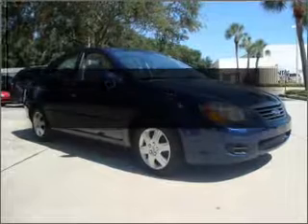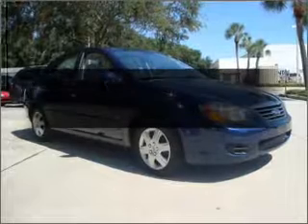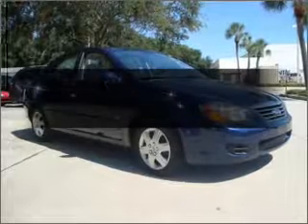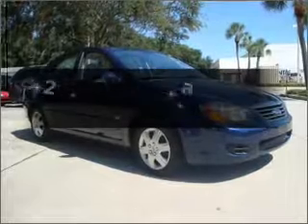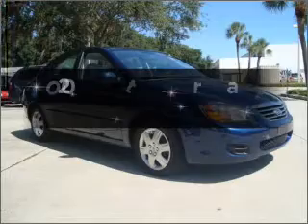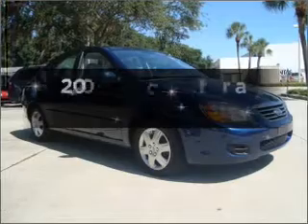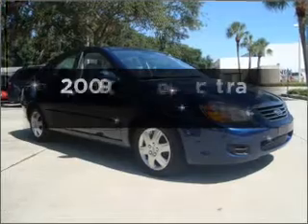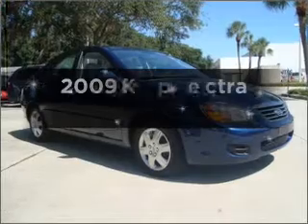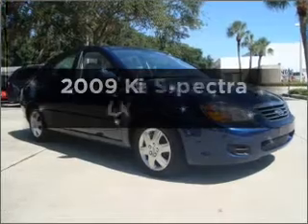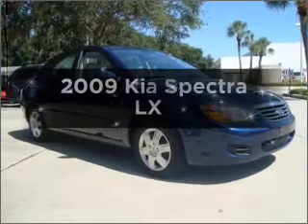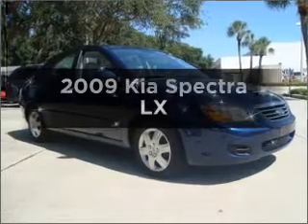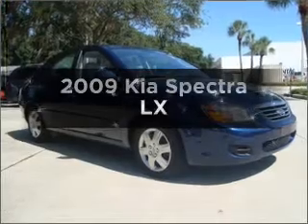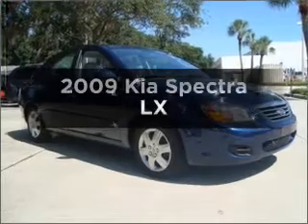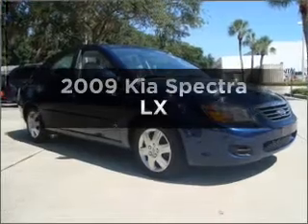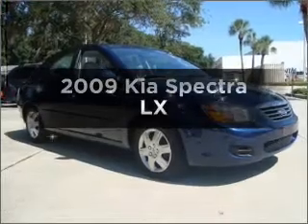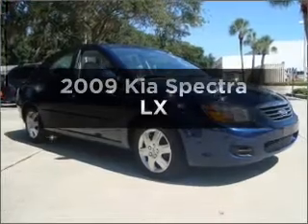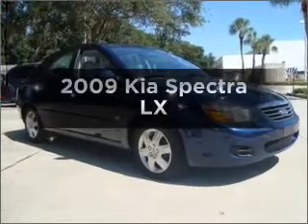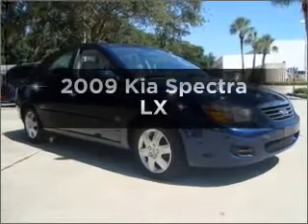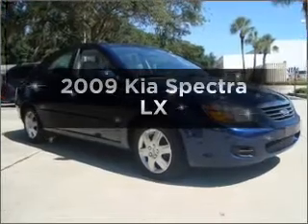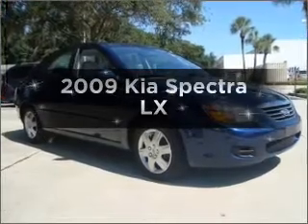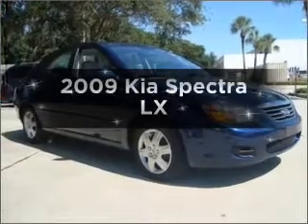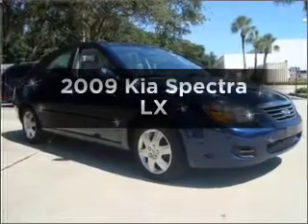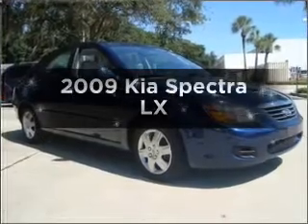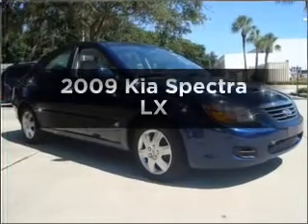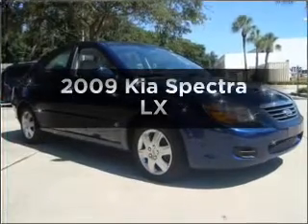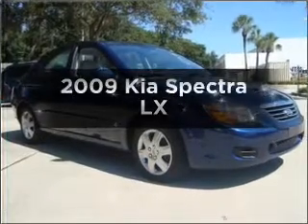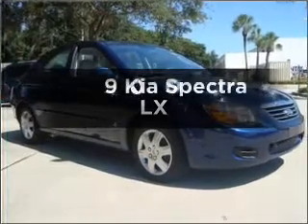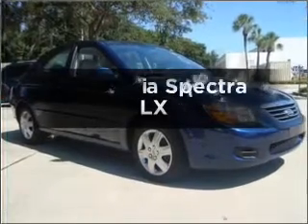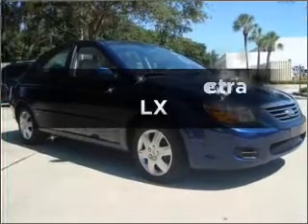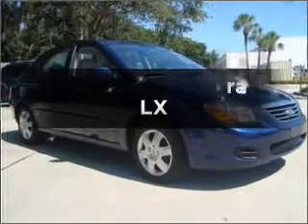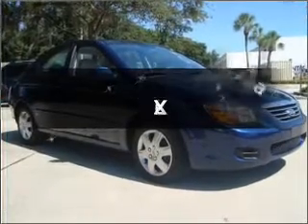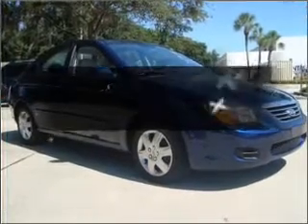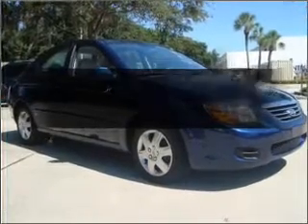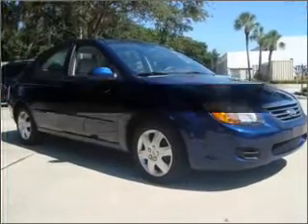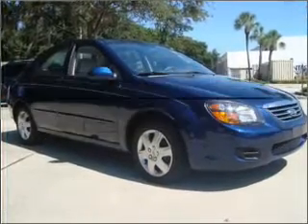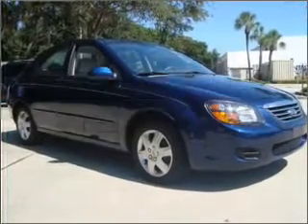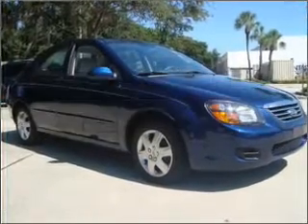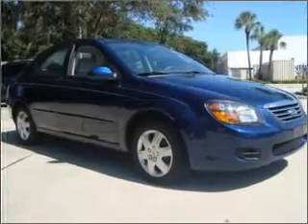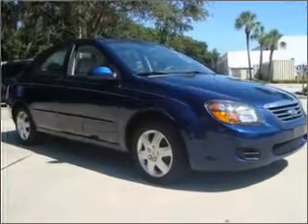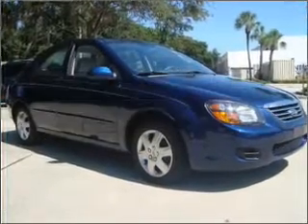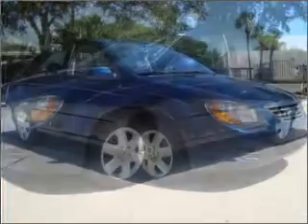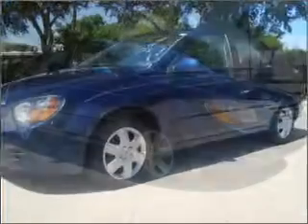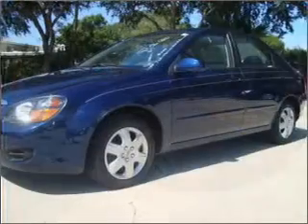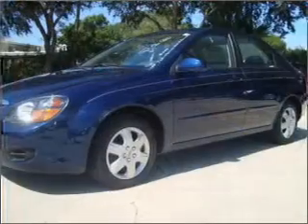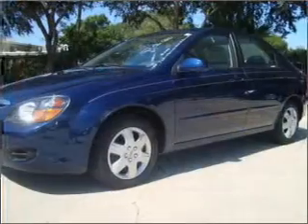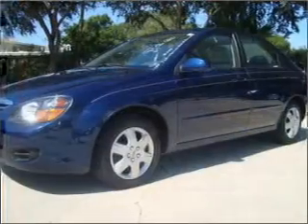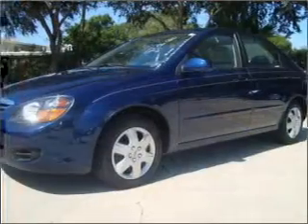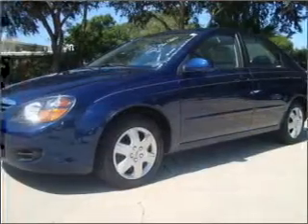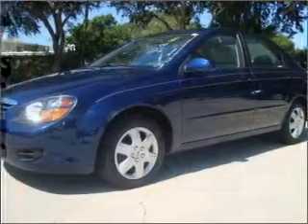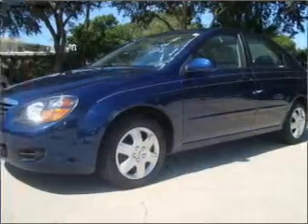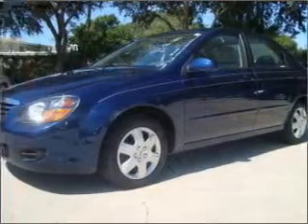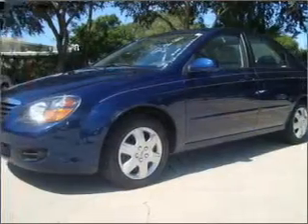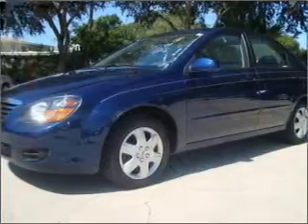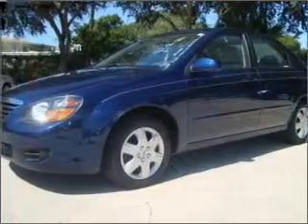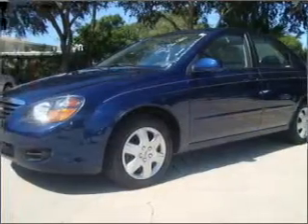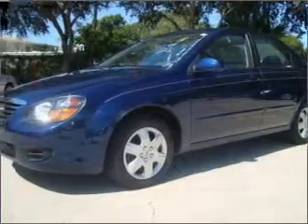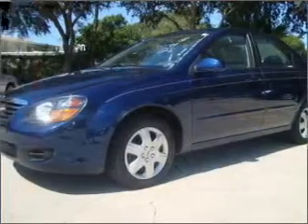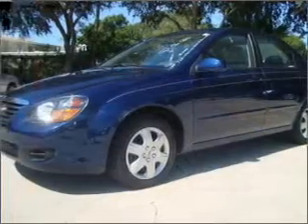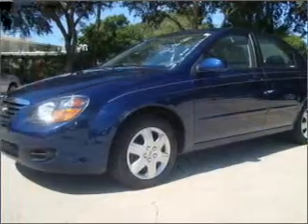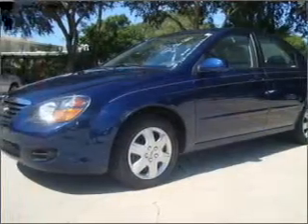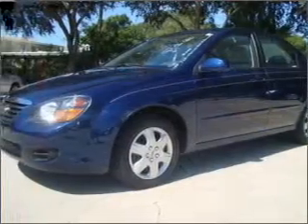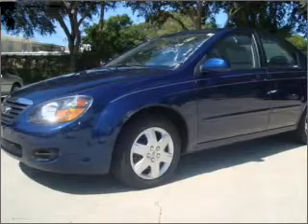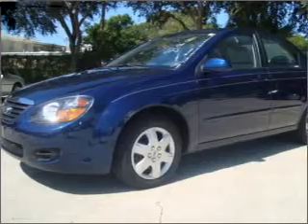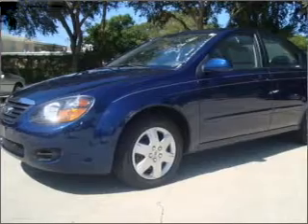Introducing the 2009 Kia Spectra. If you're looking for an automobile with great attributes, look no further.